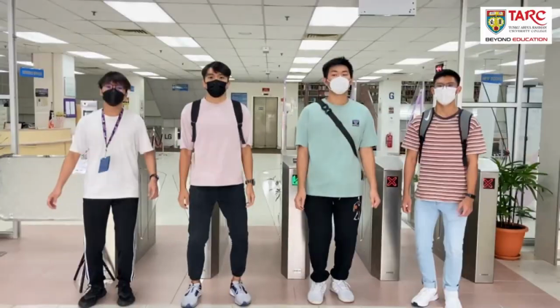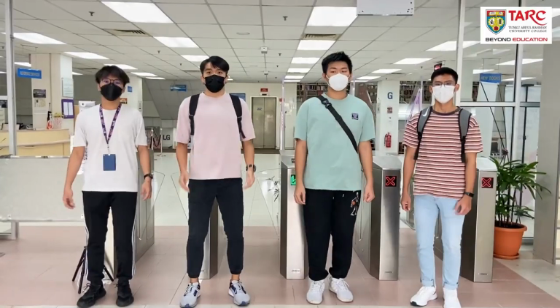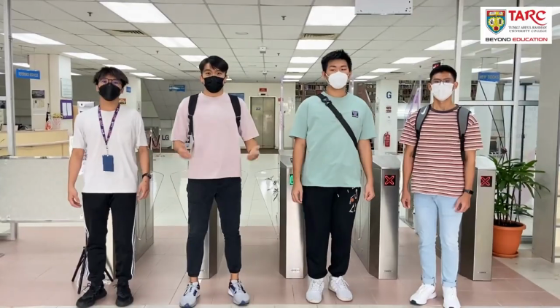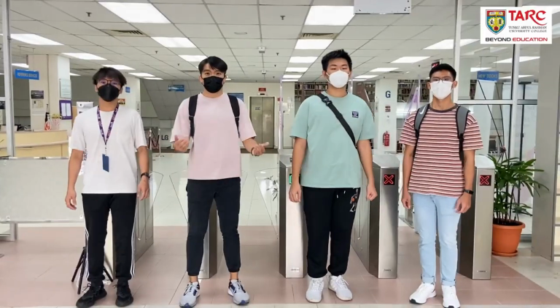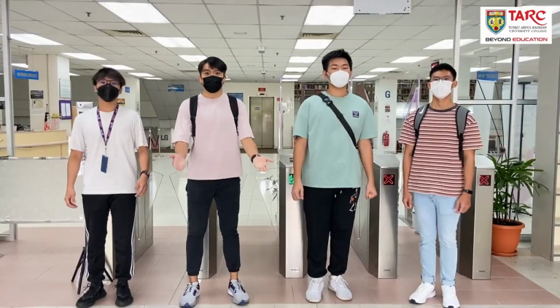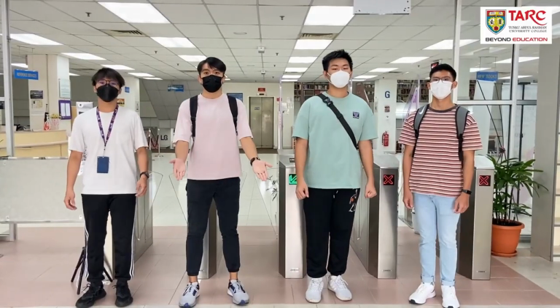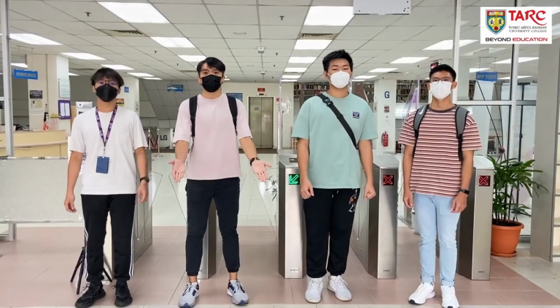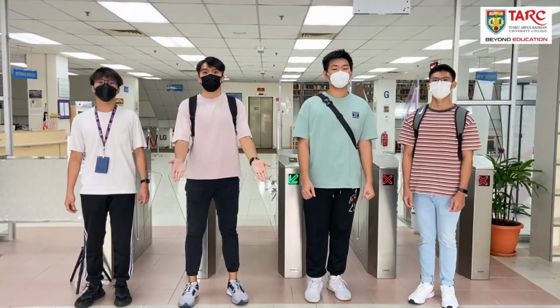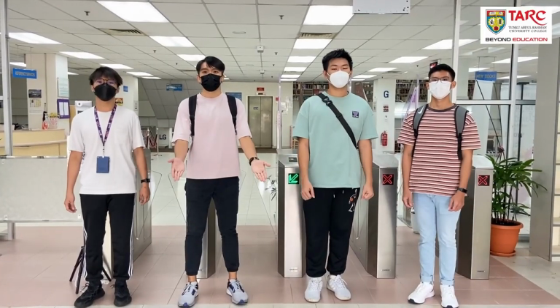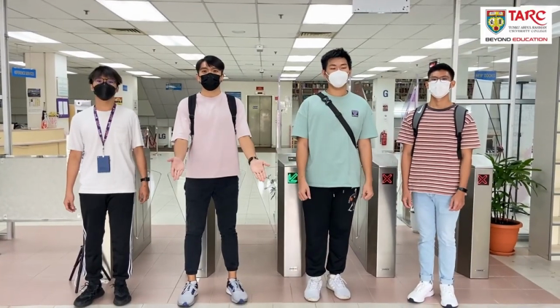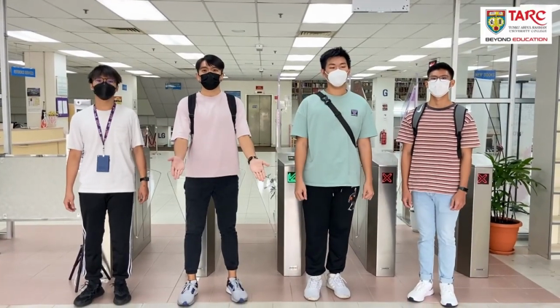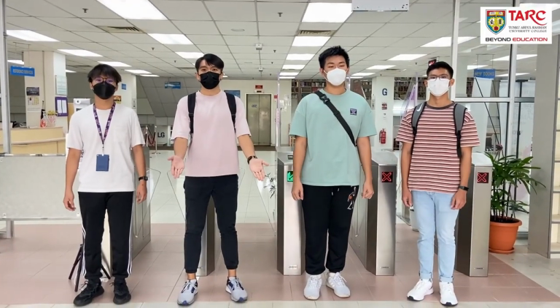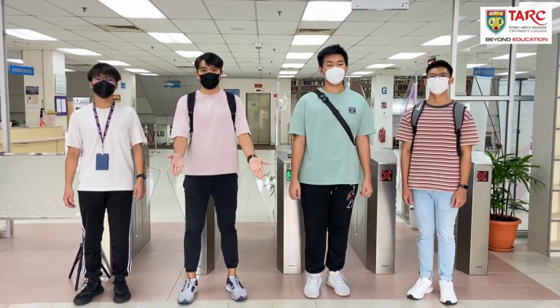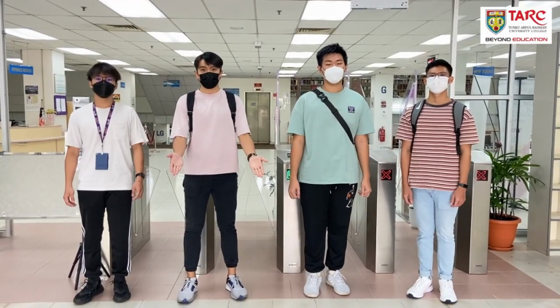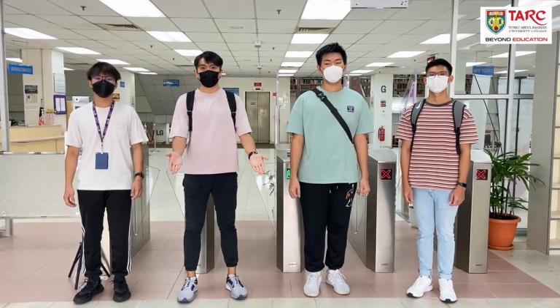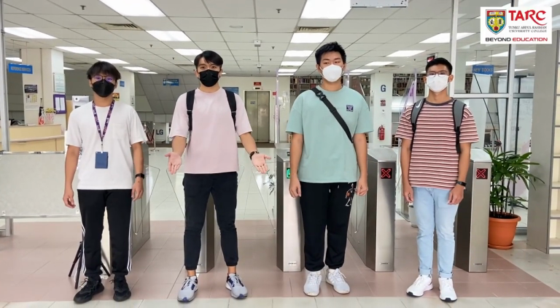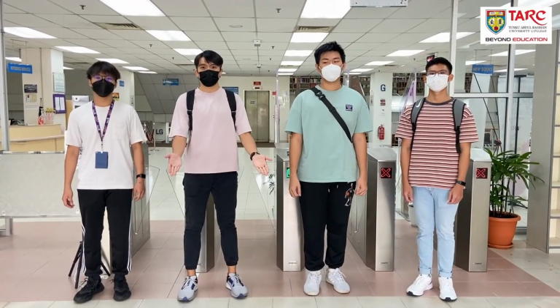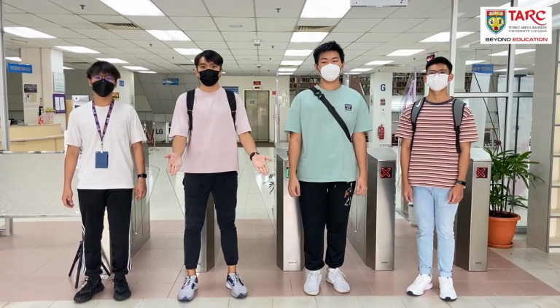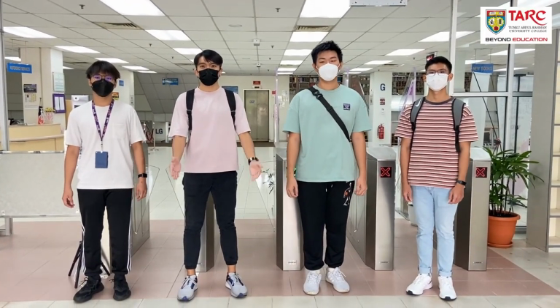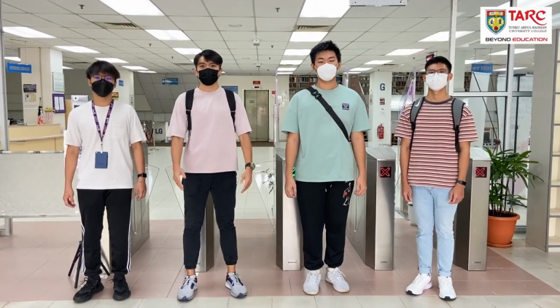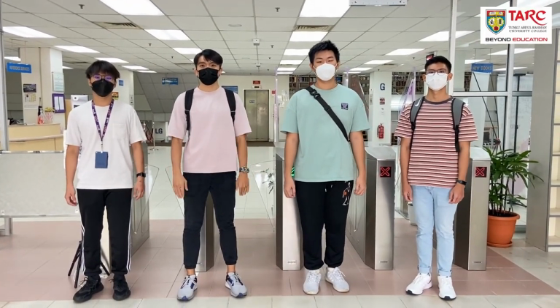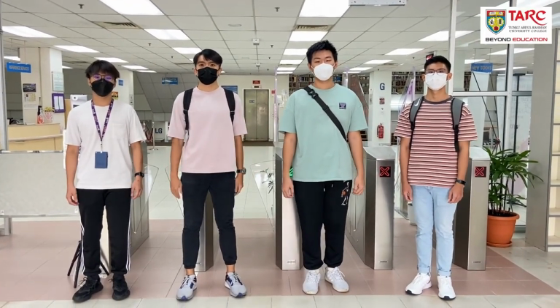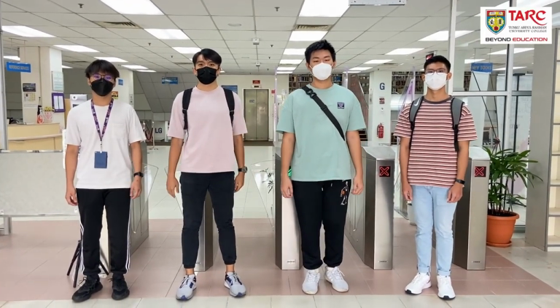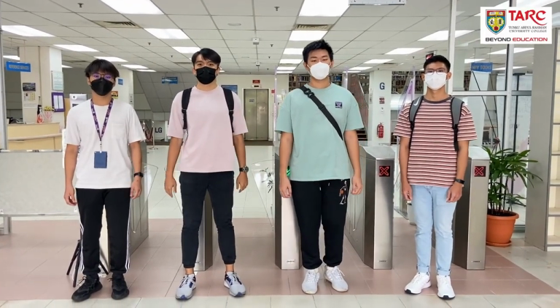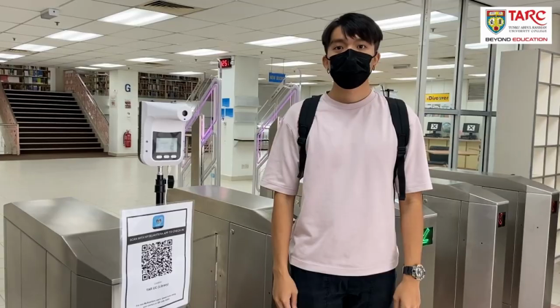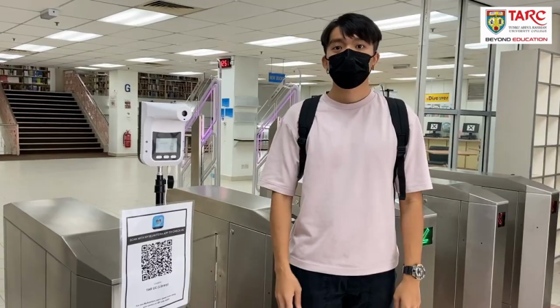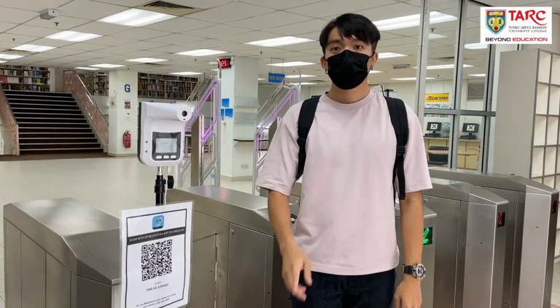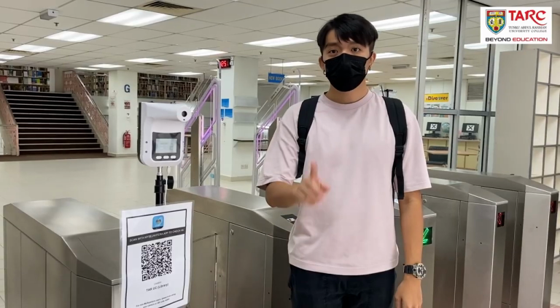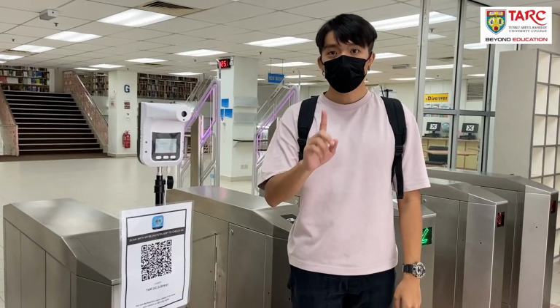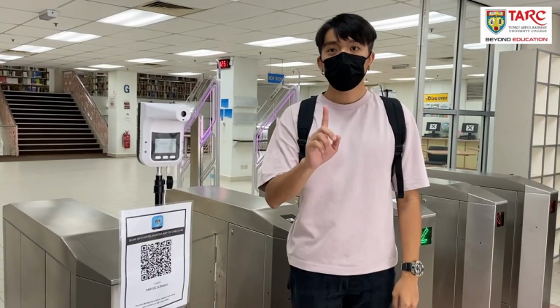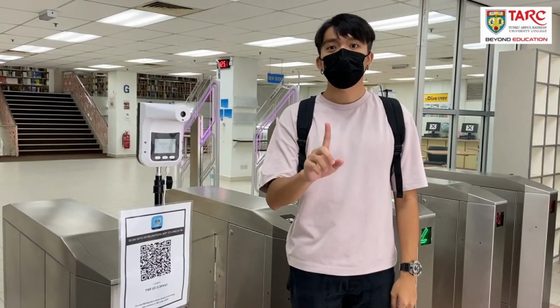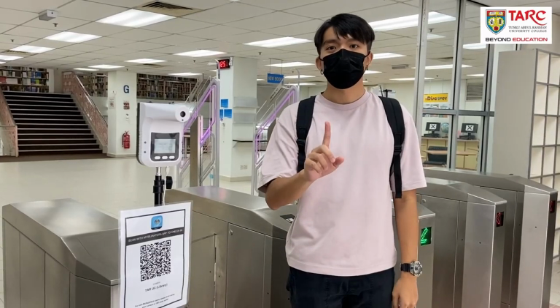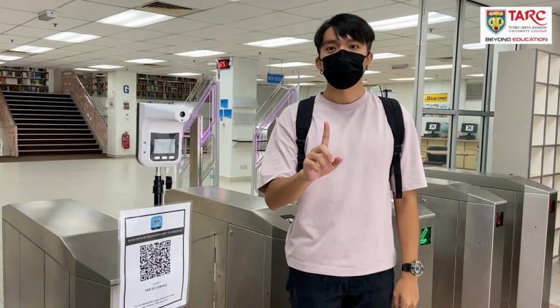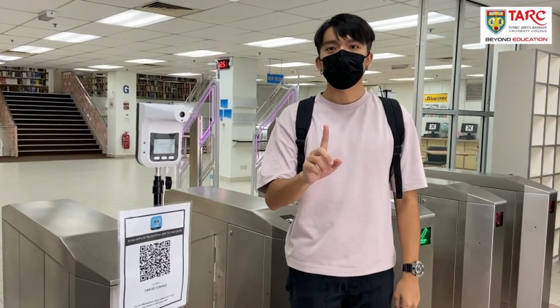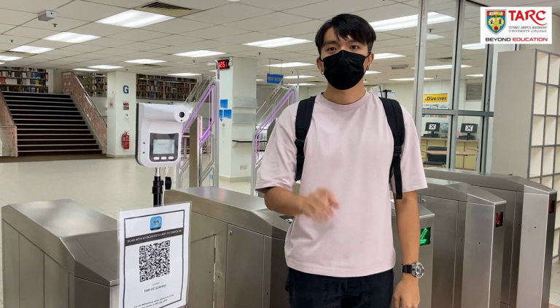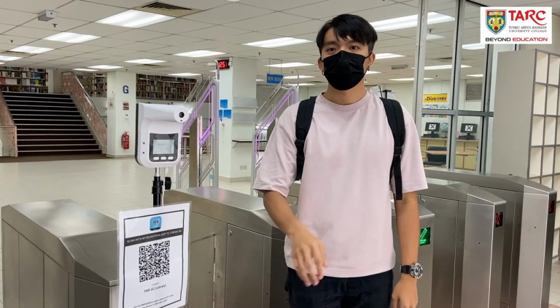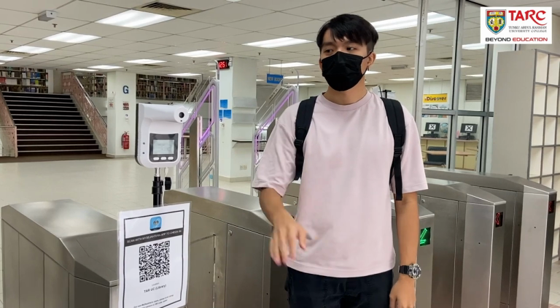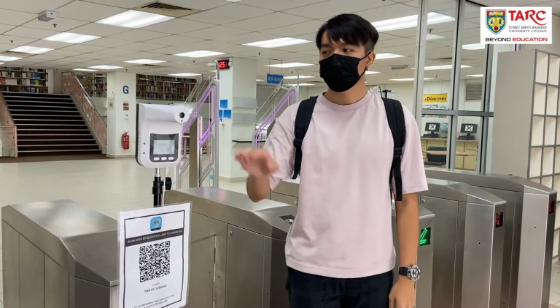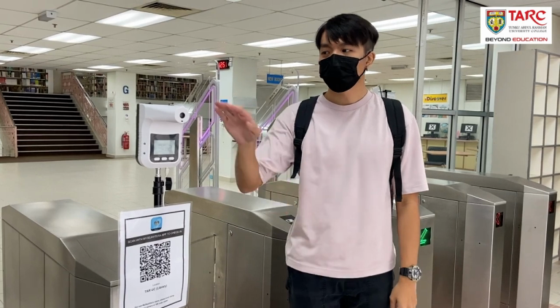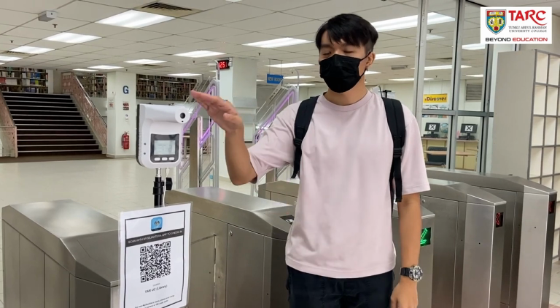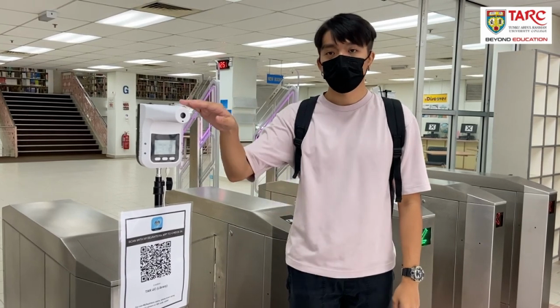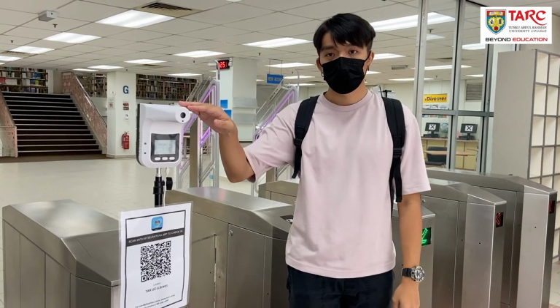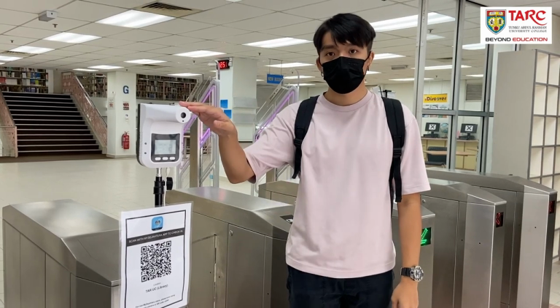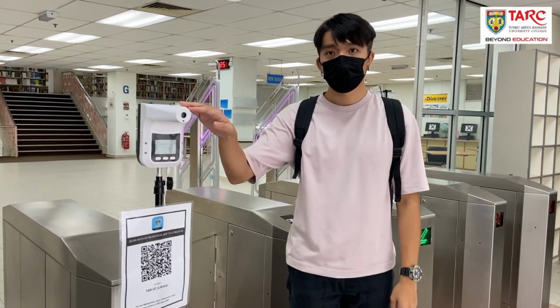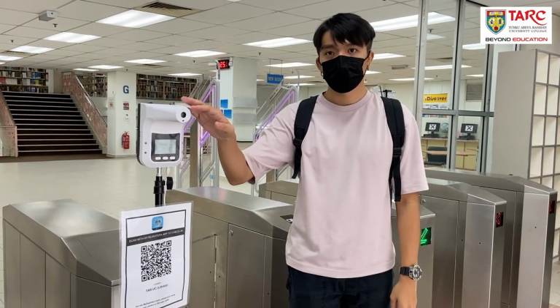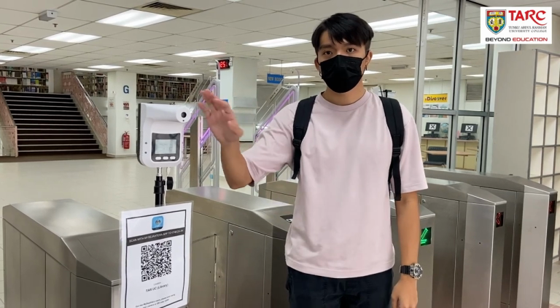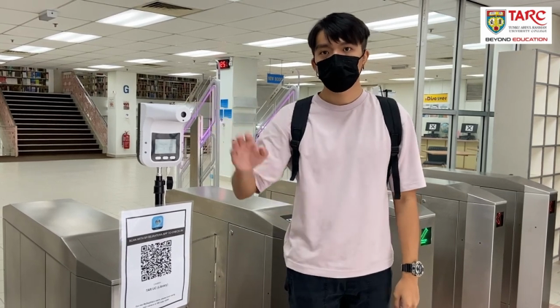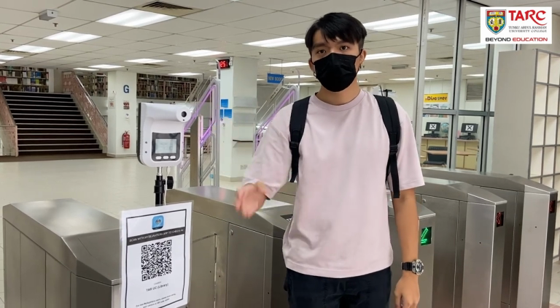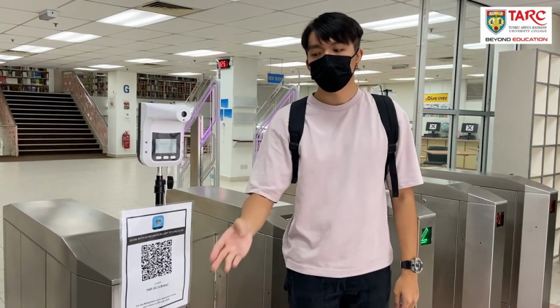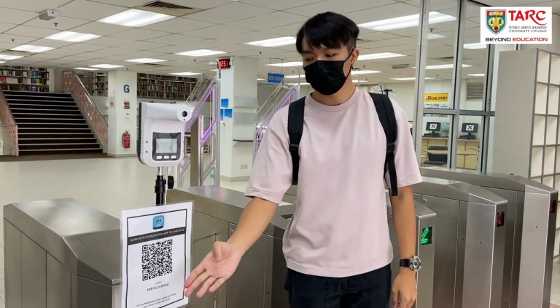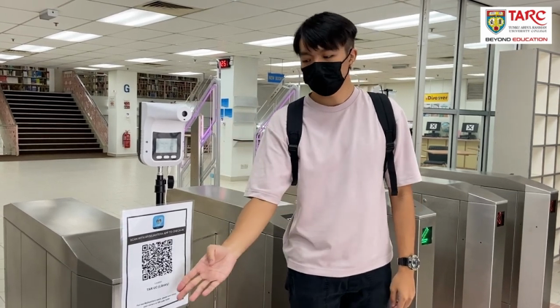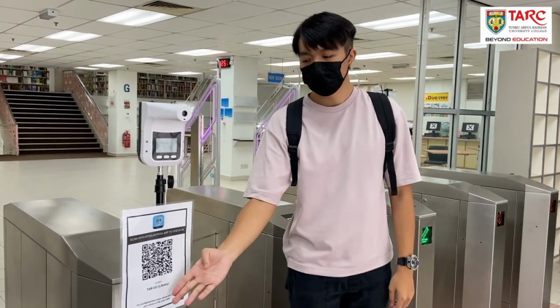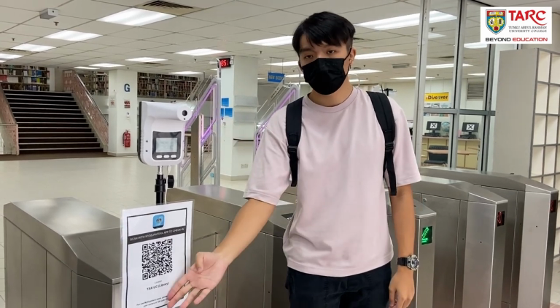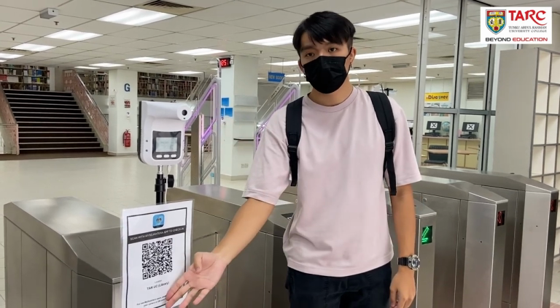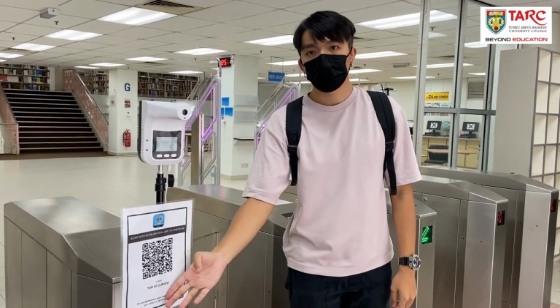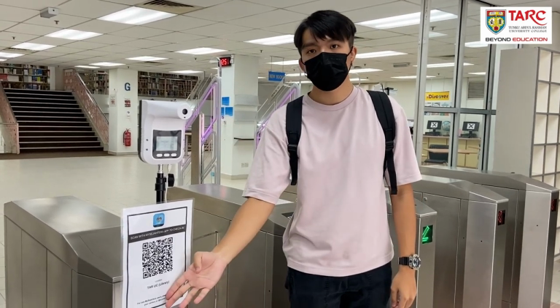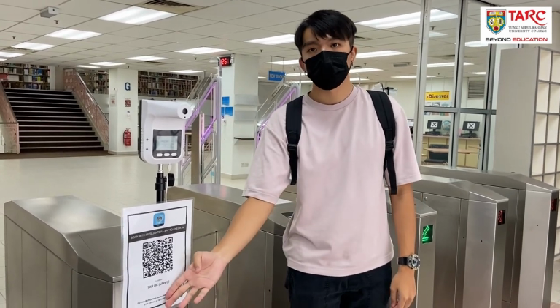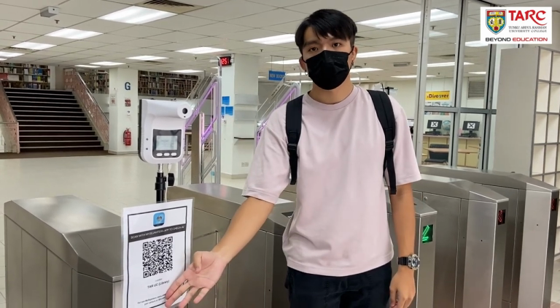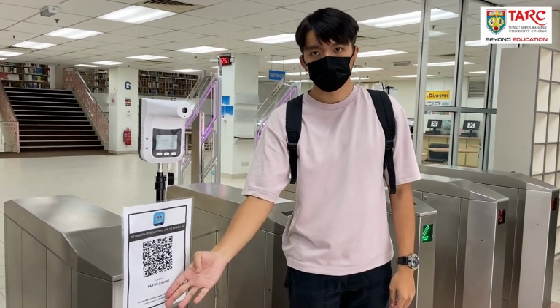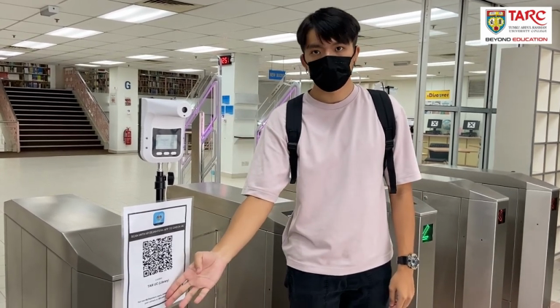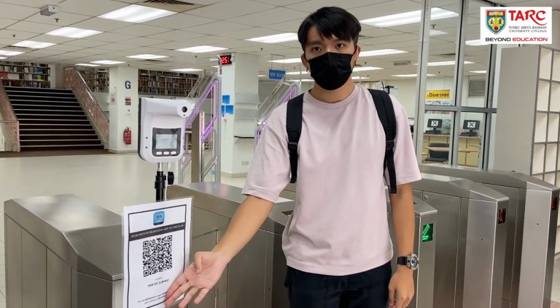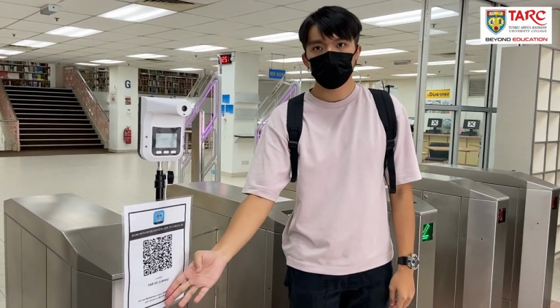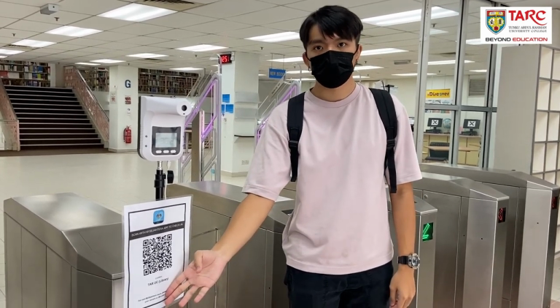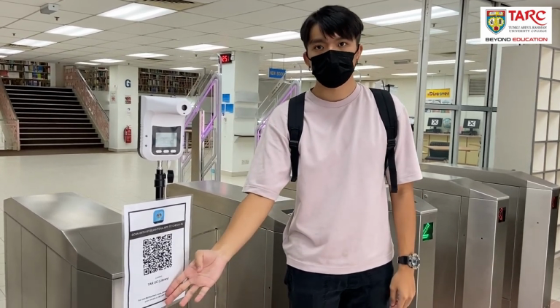This is the new entrance of the library. First thing first, scan your temperature and check in using the MyStreetJatera app.